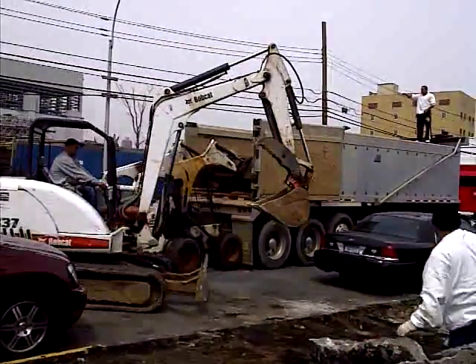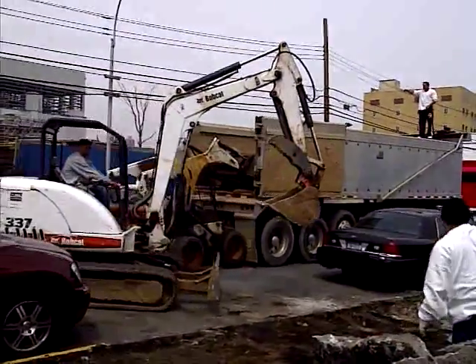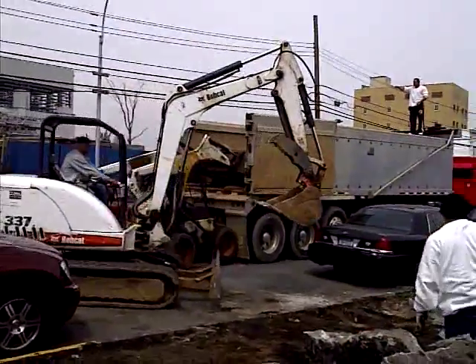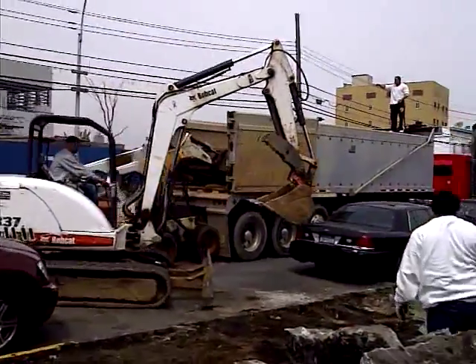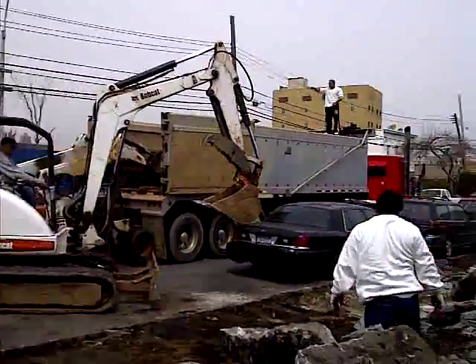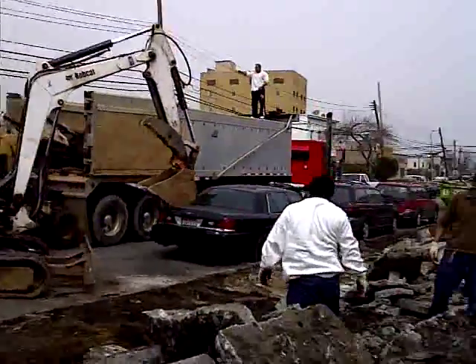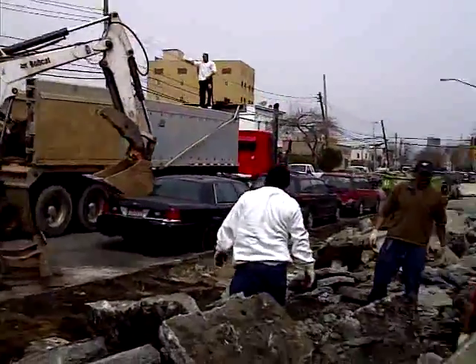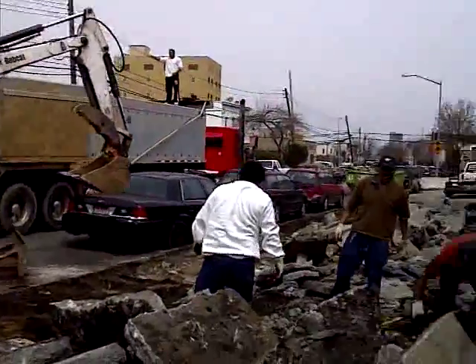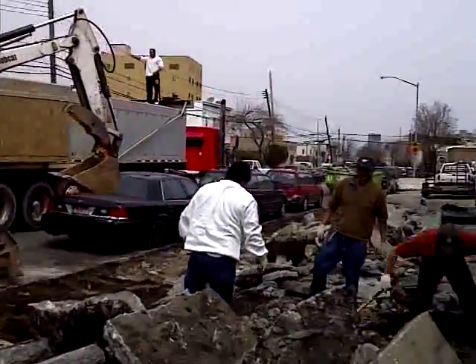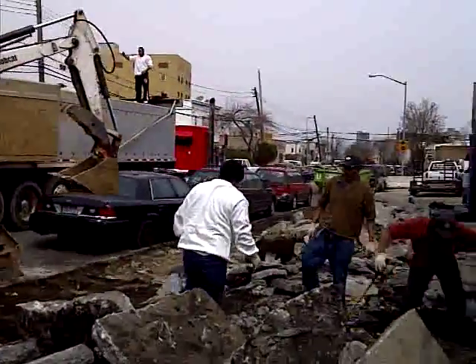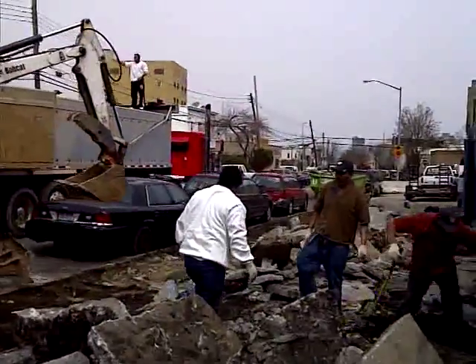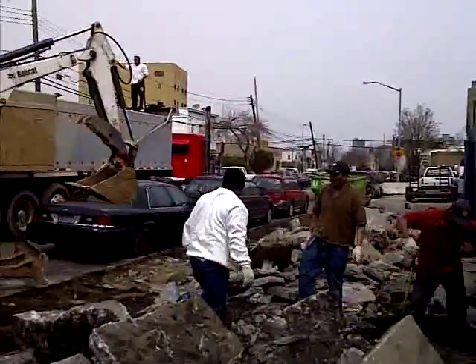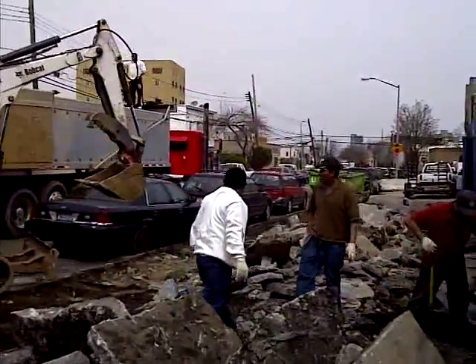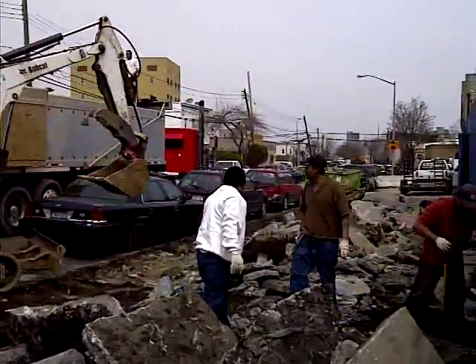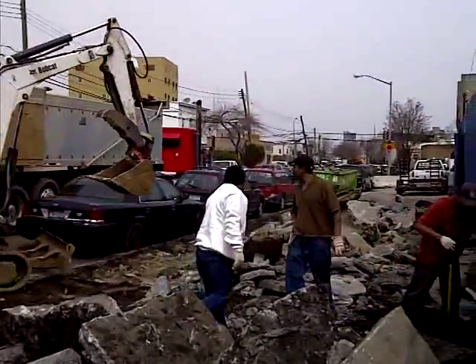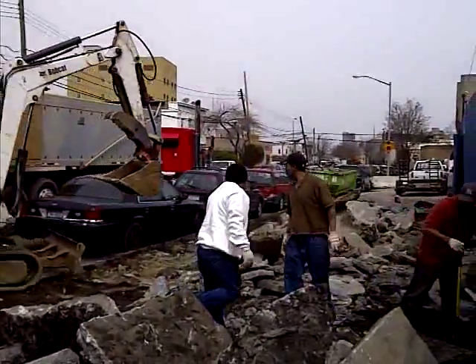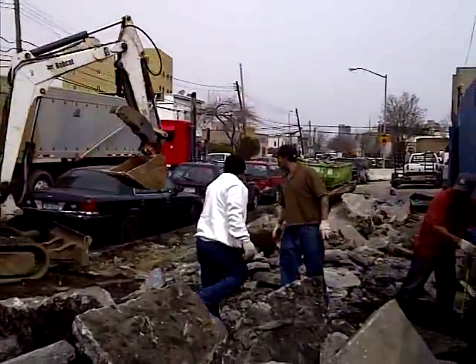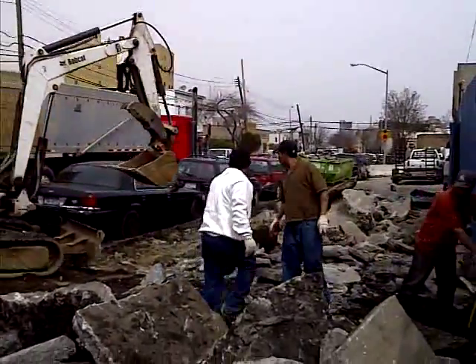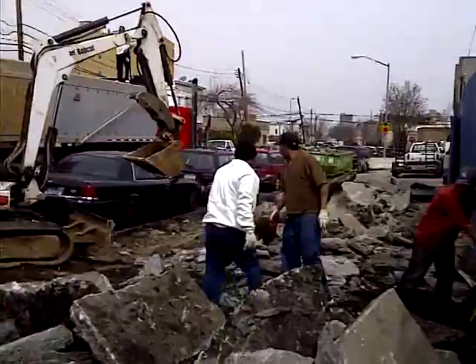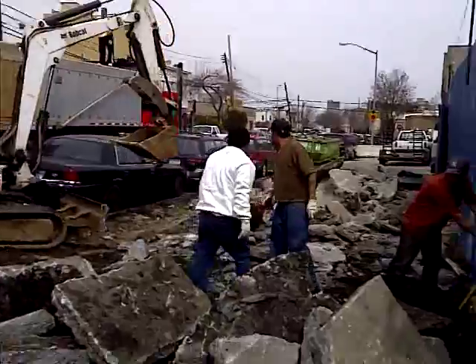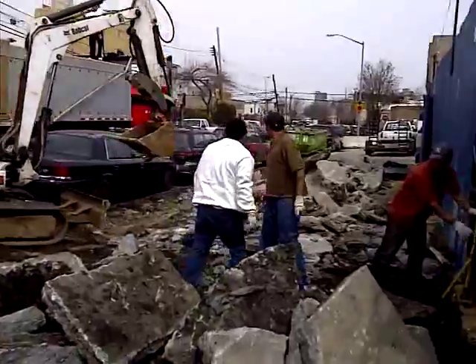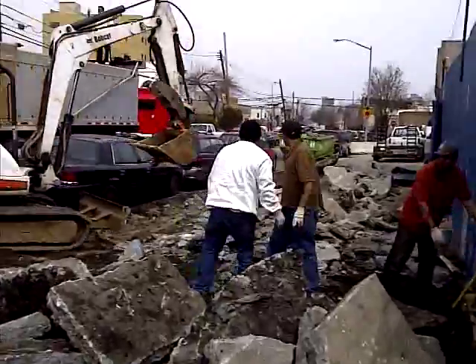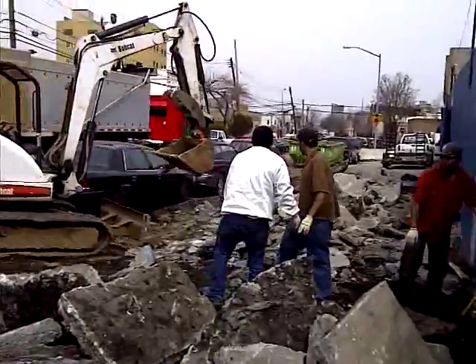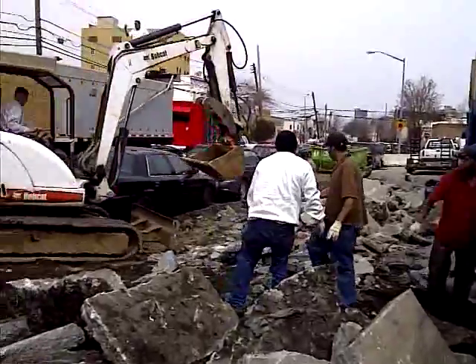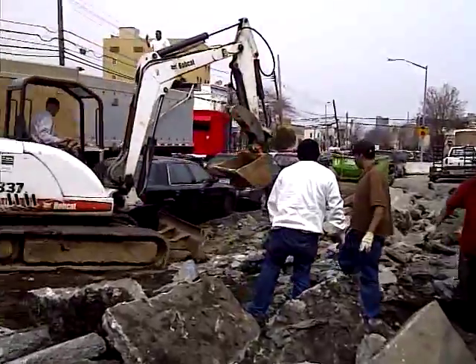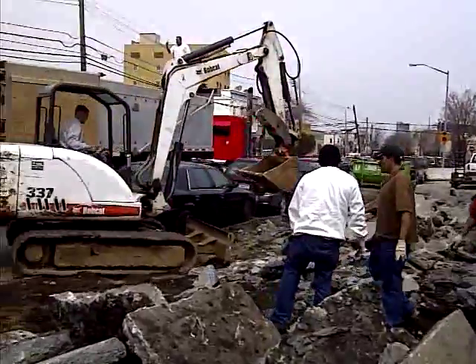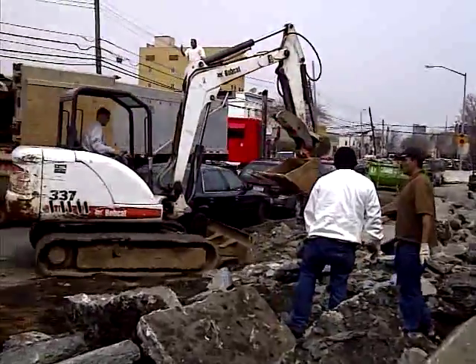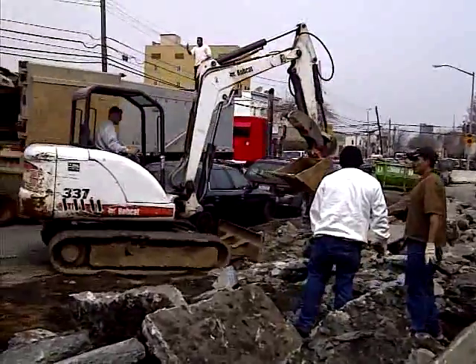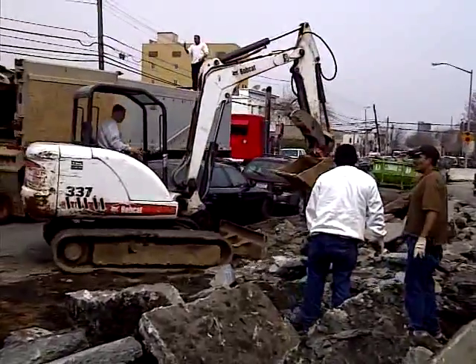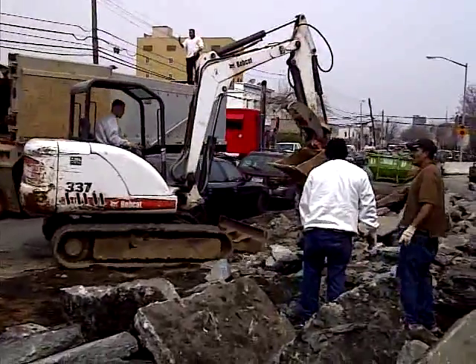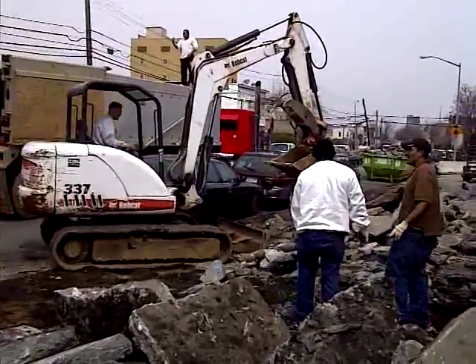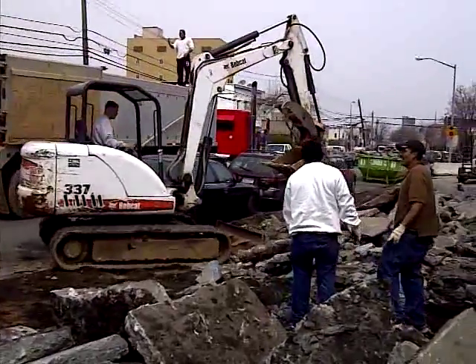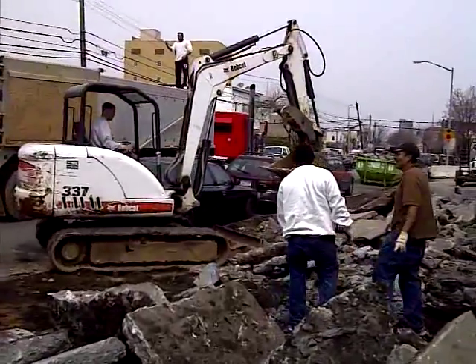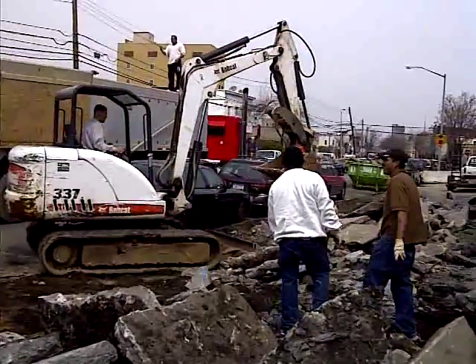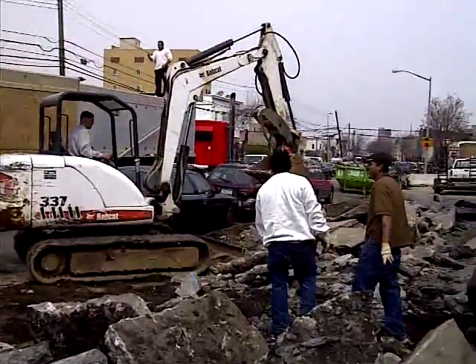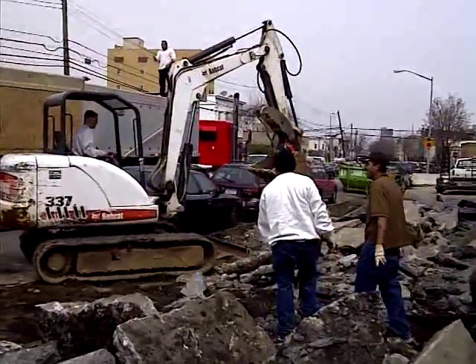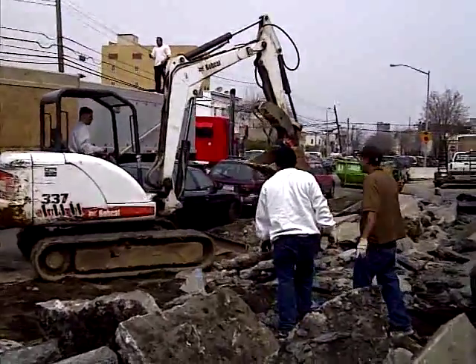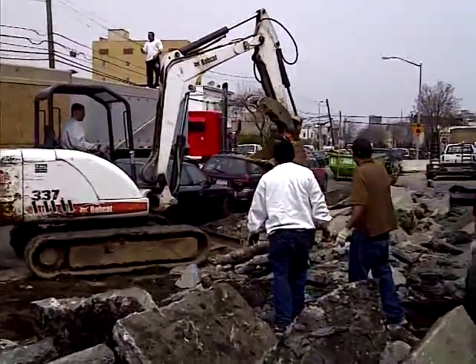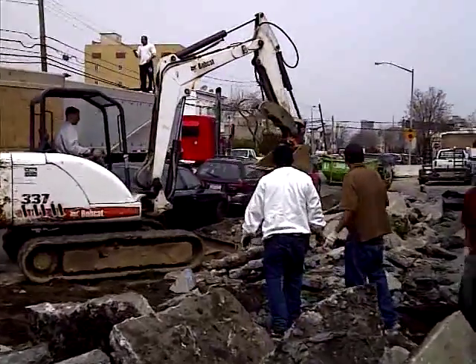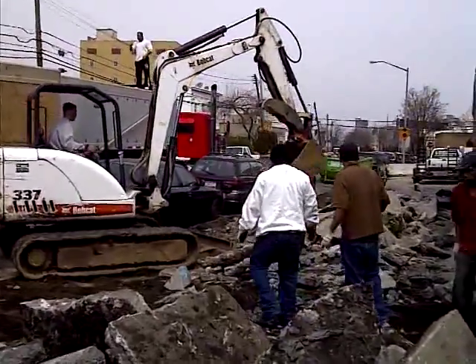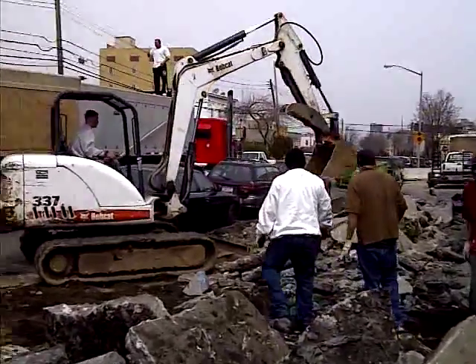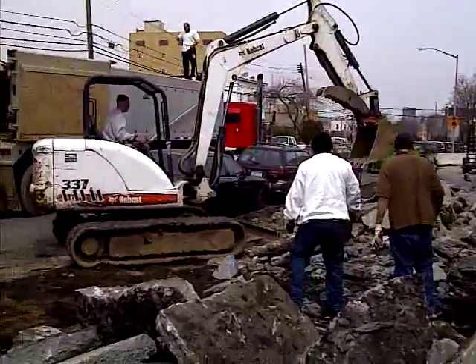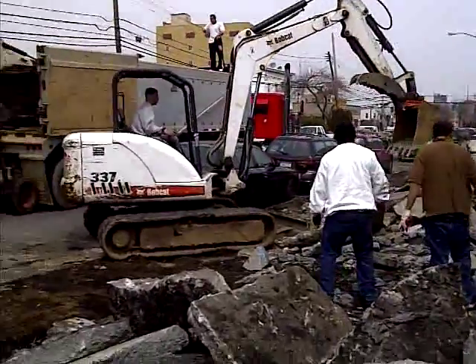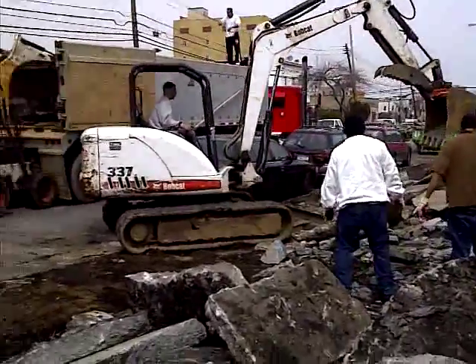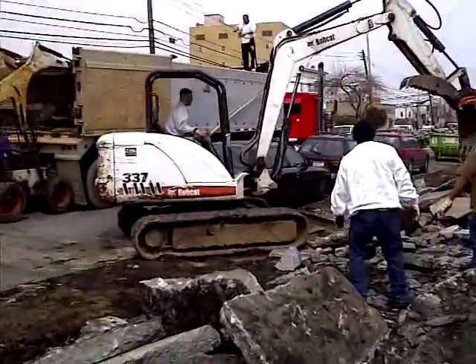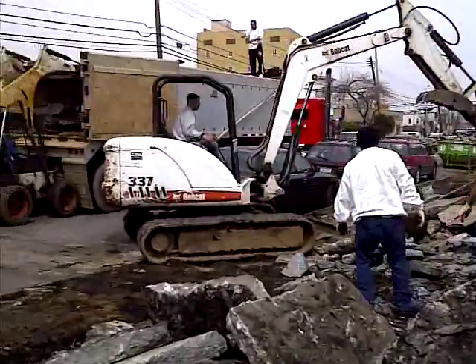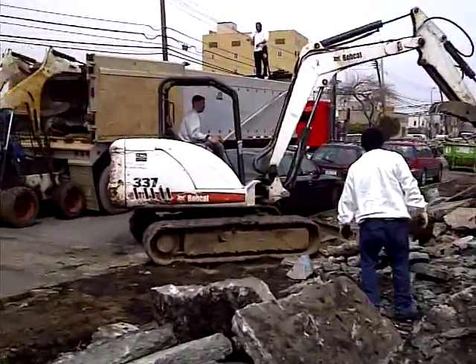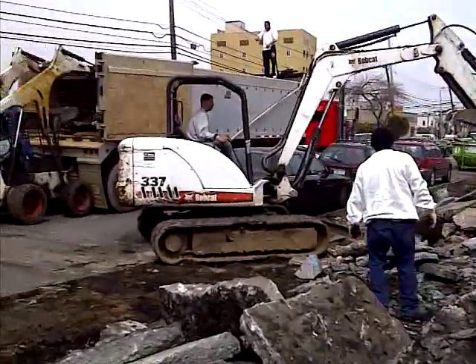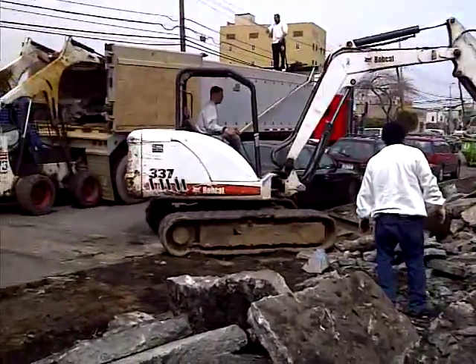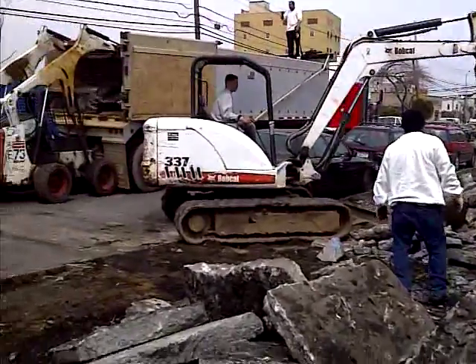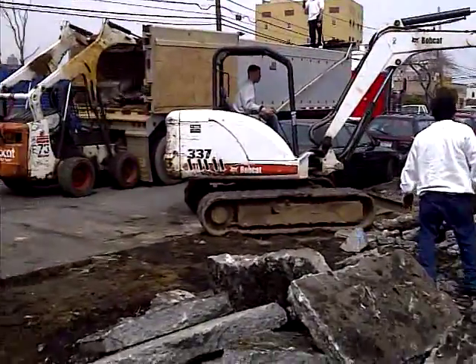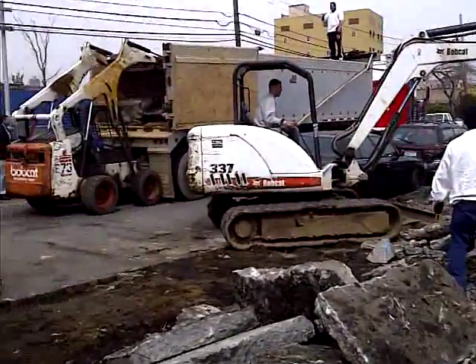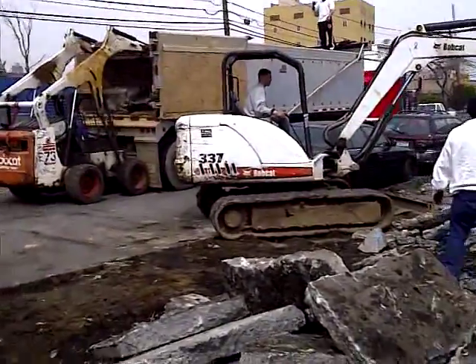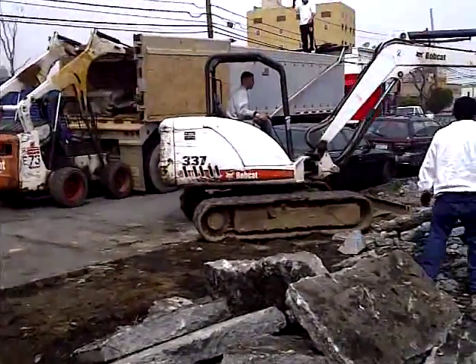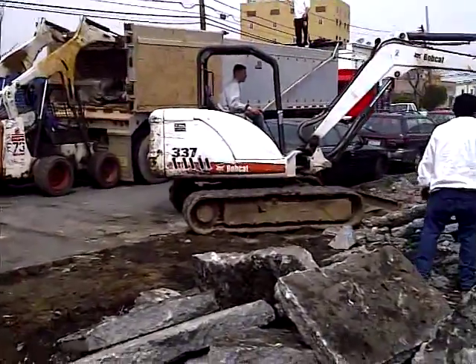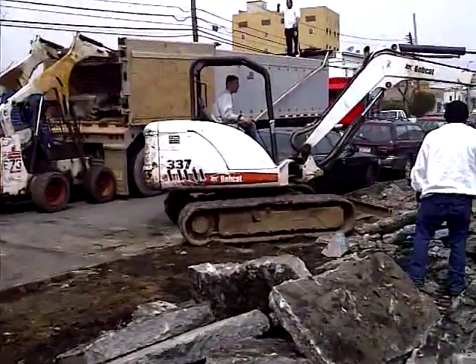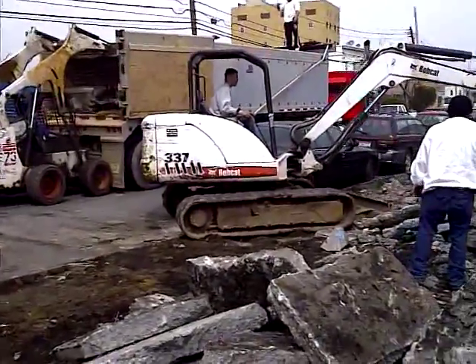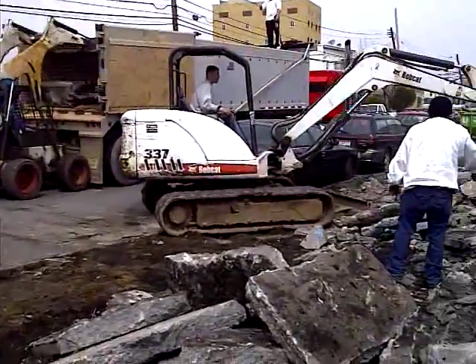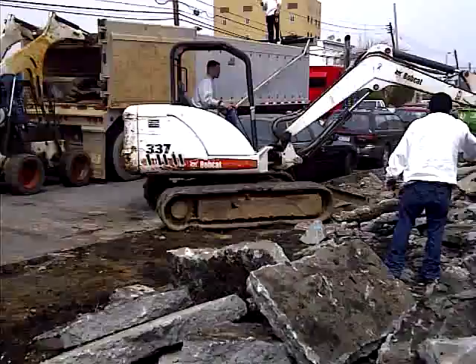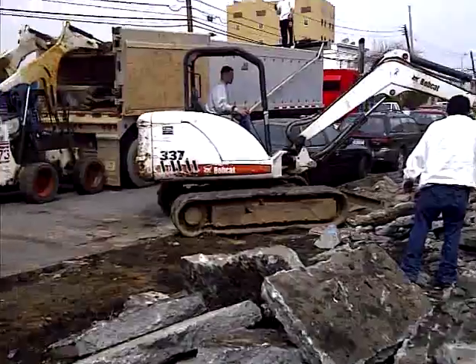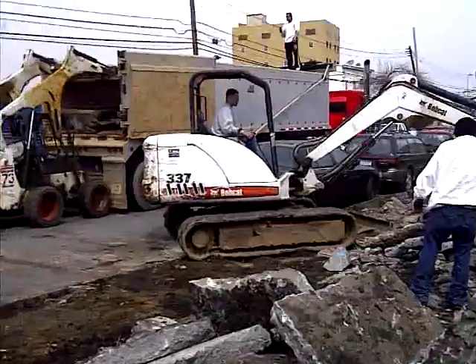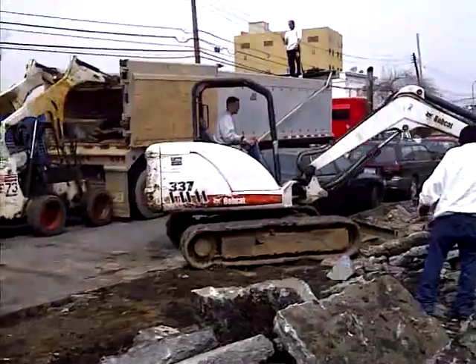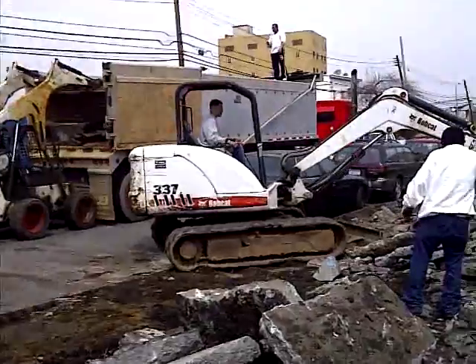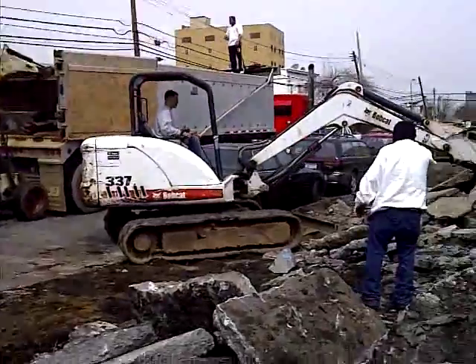Machines everywhere — loading tractors, workers, excavators. Good shit, boss. Thank you.